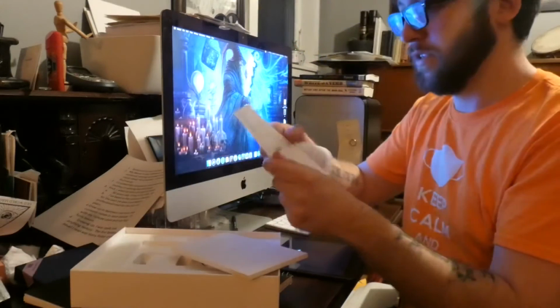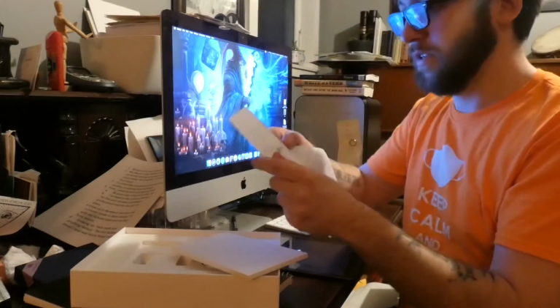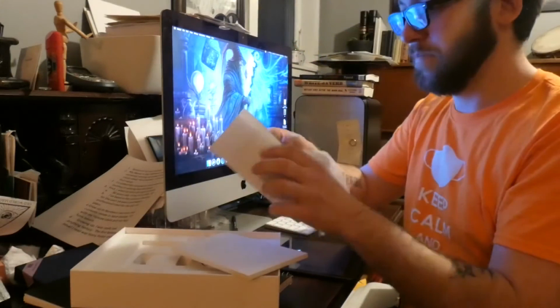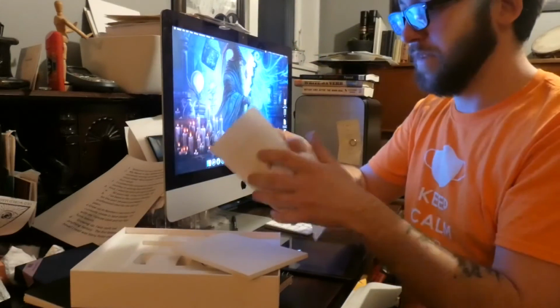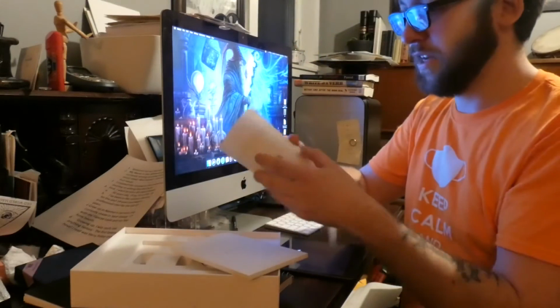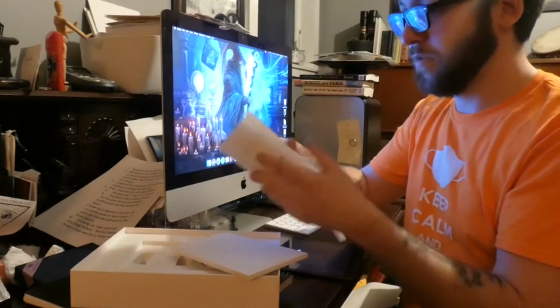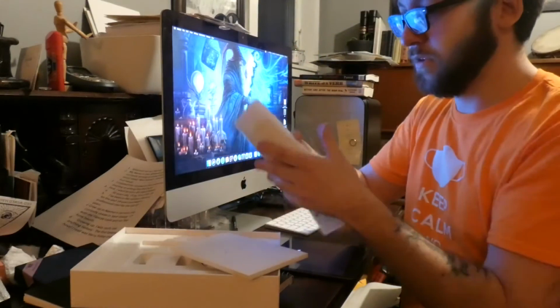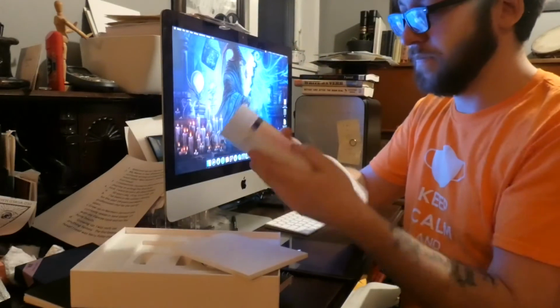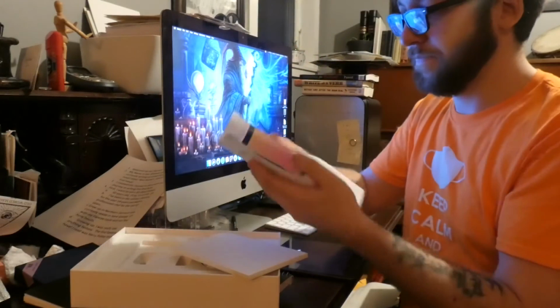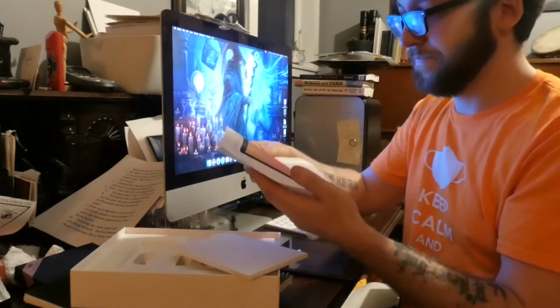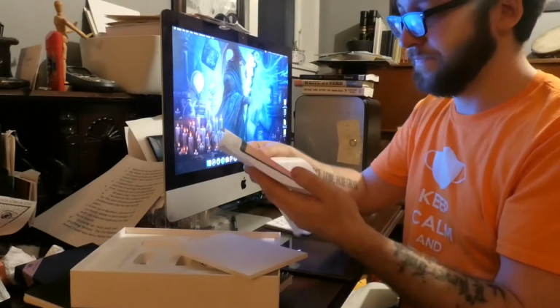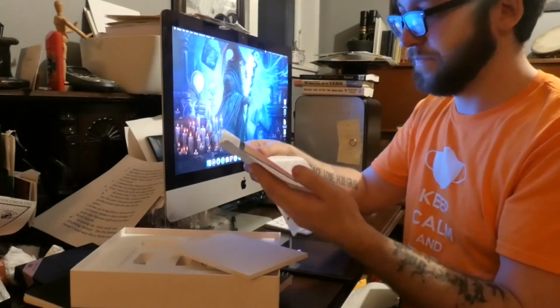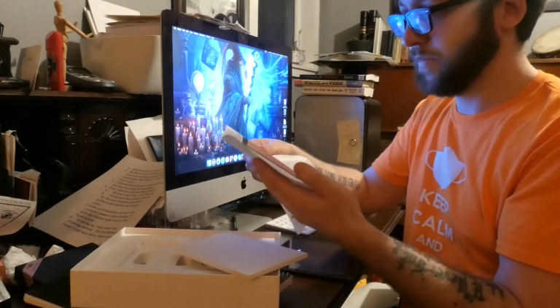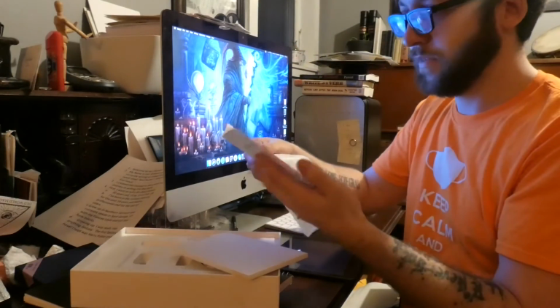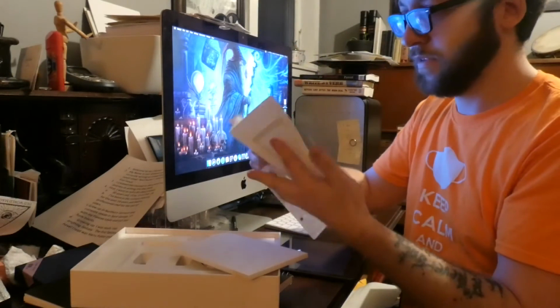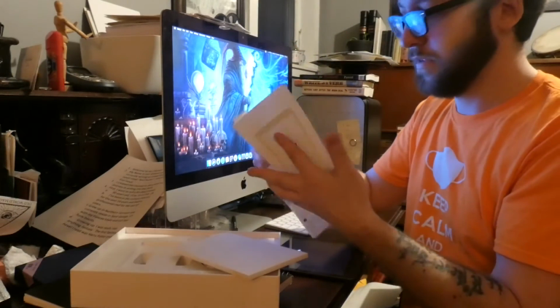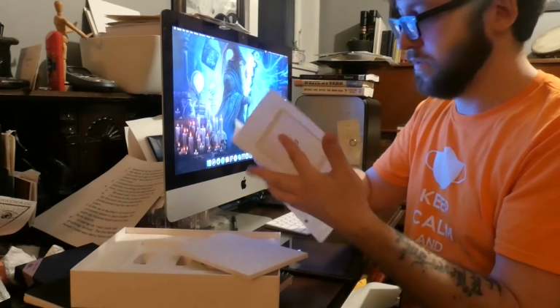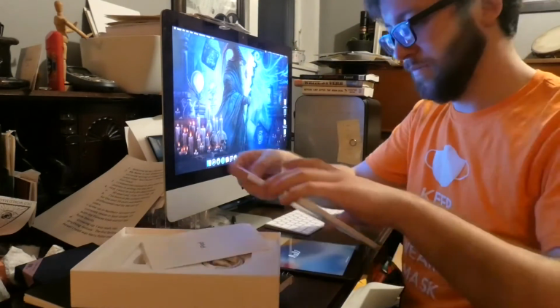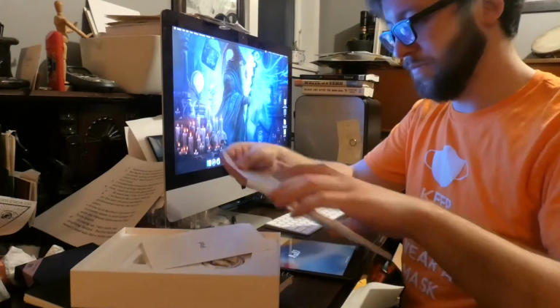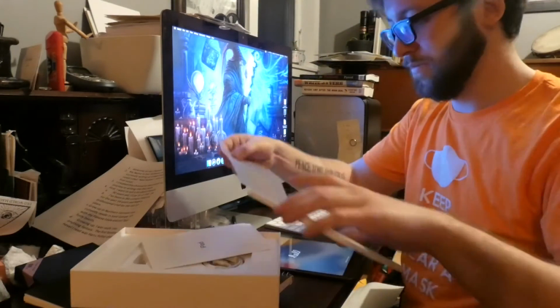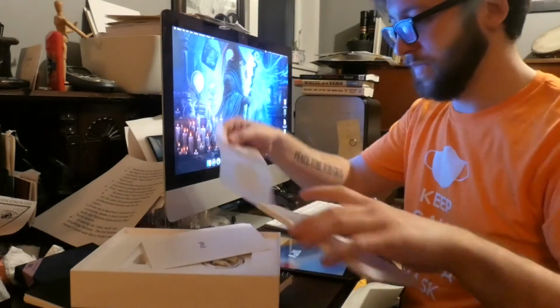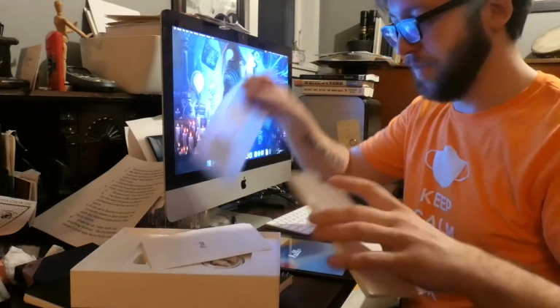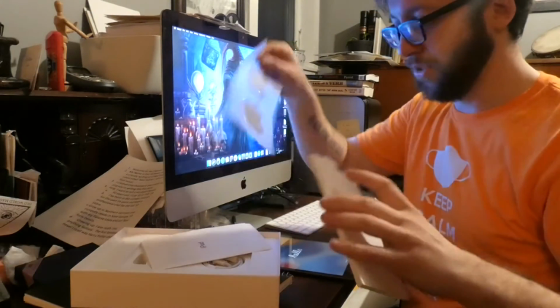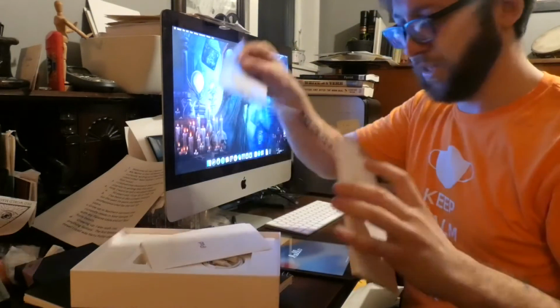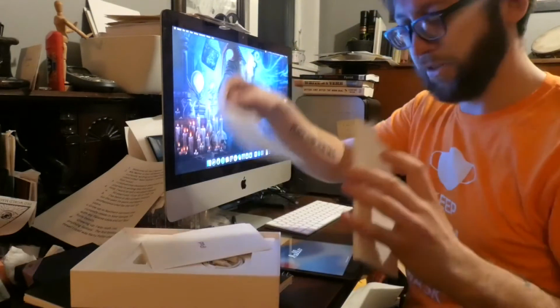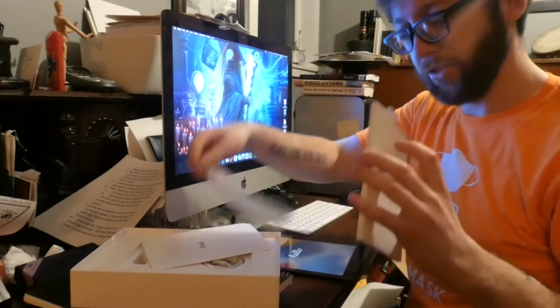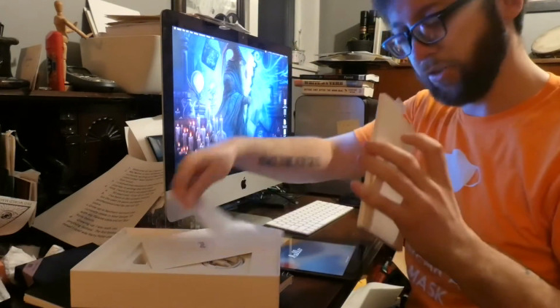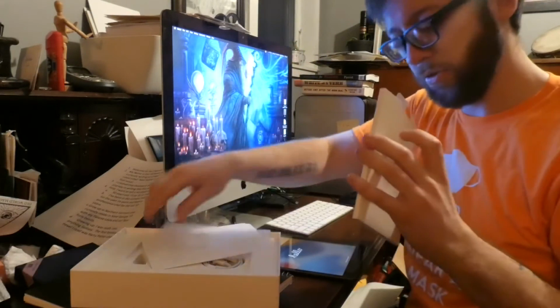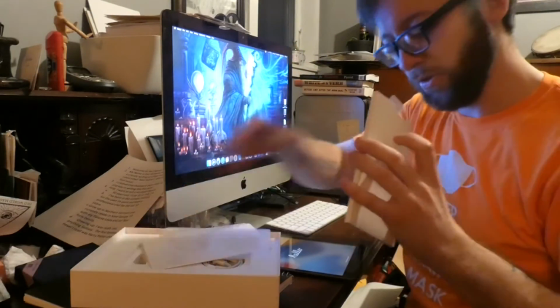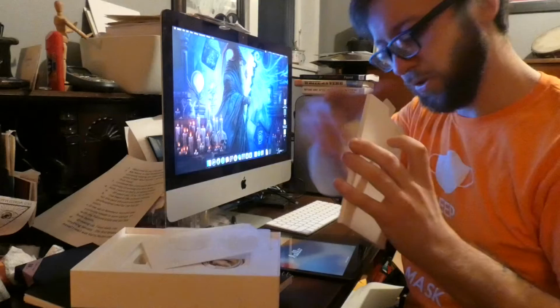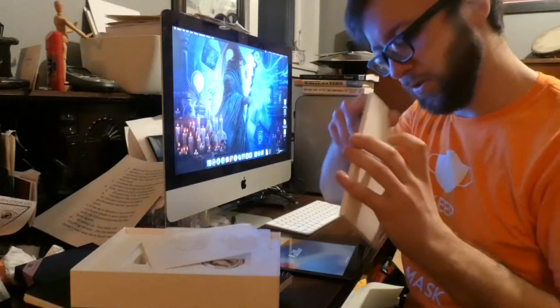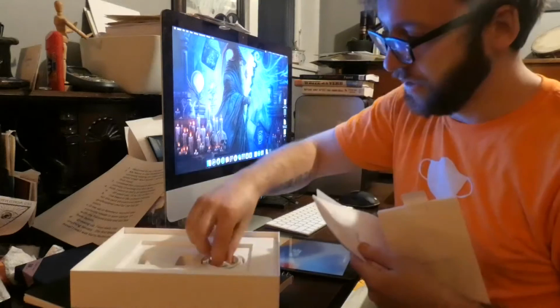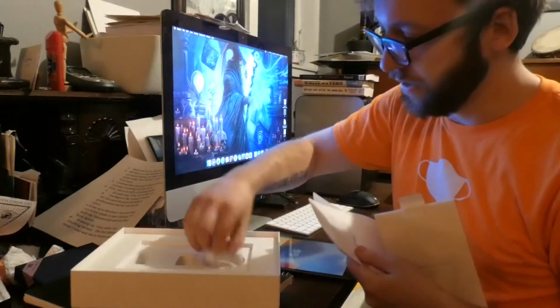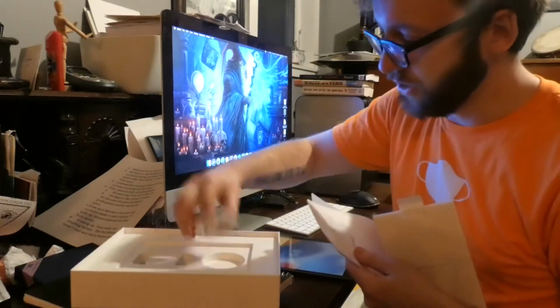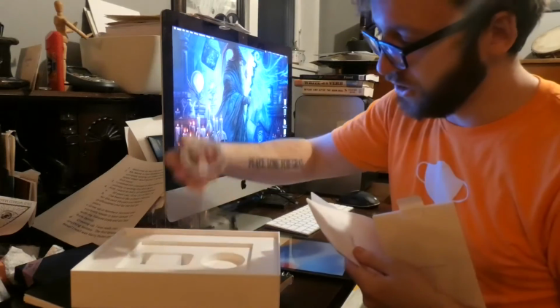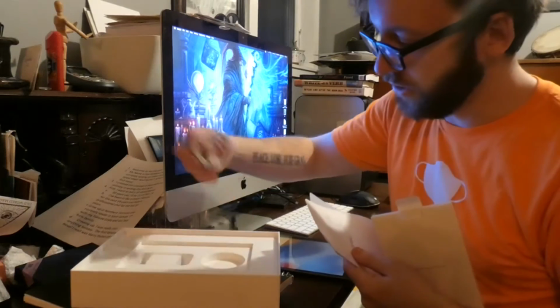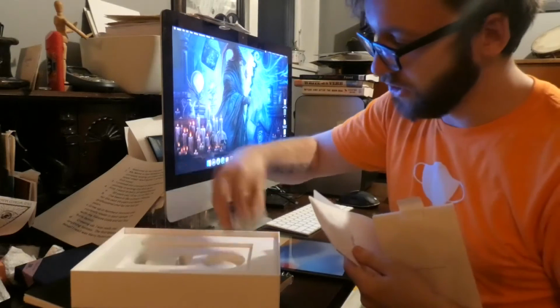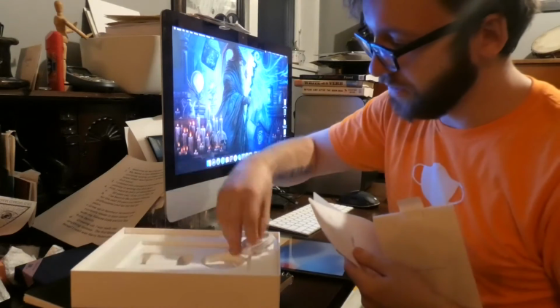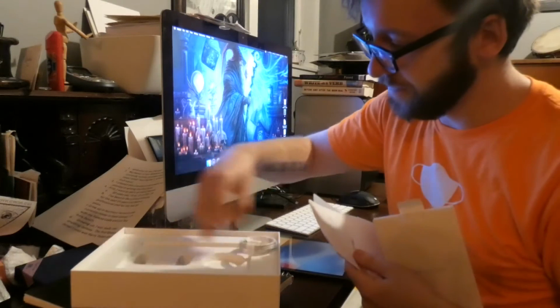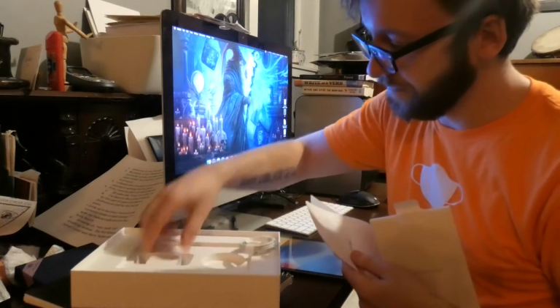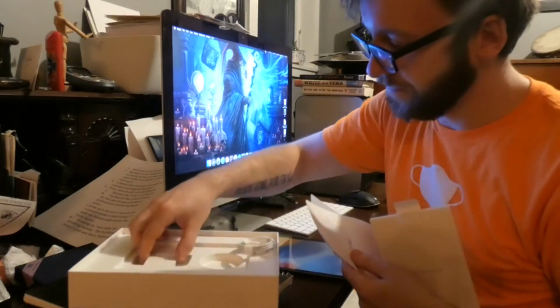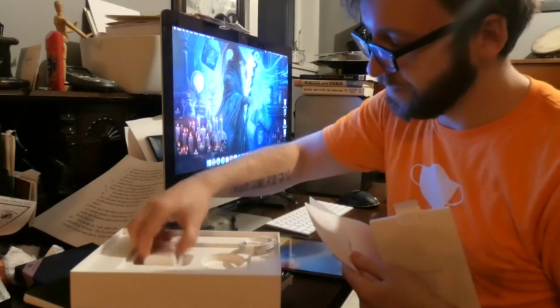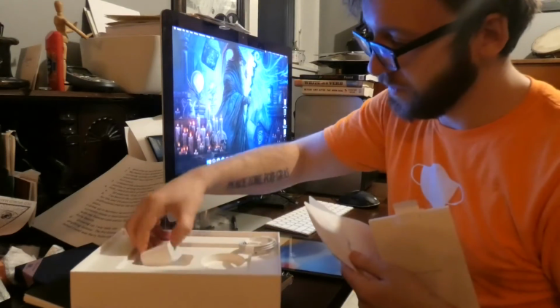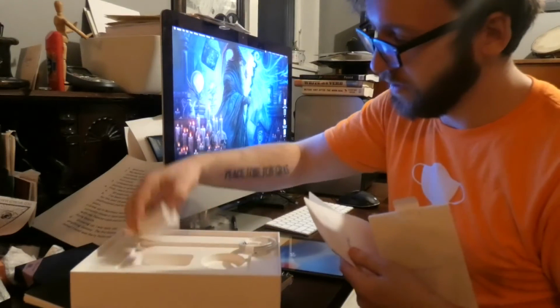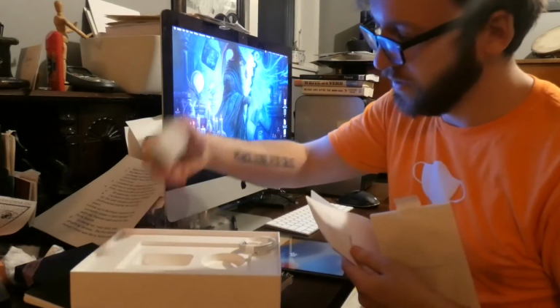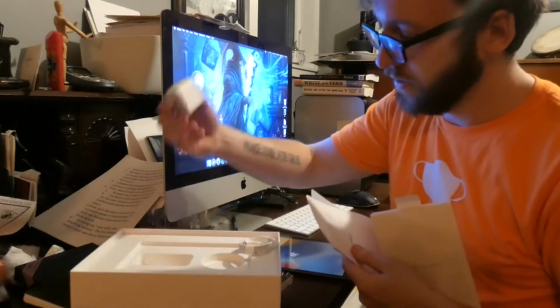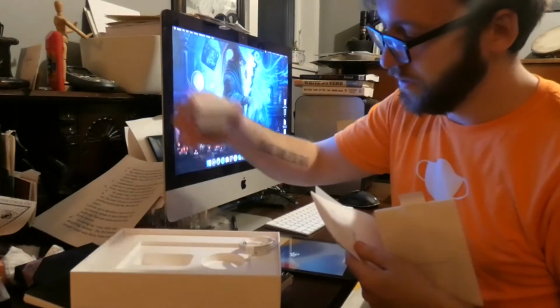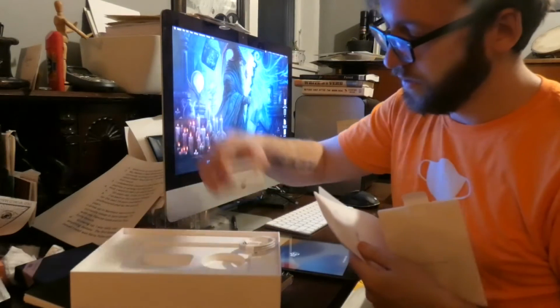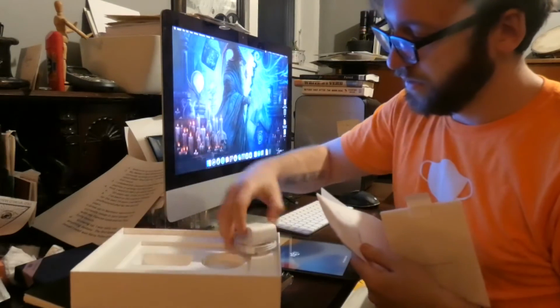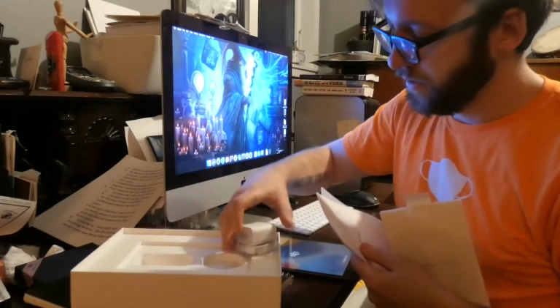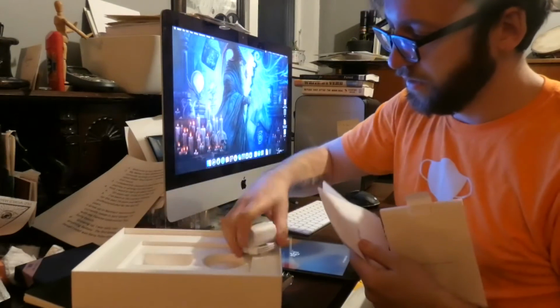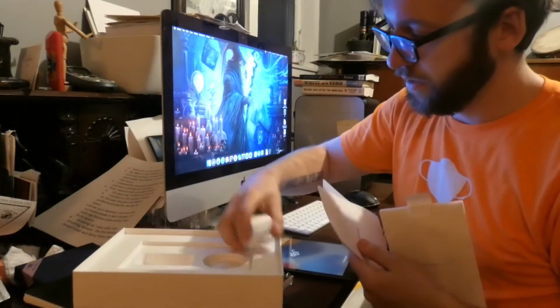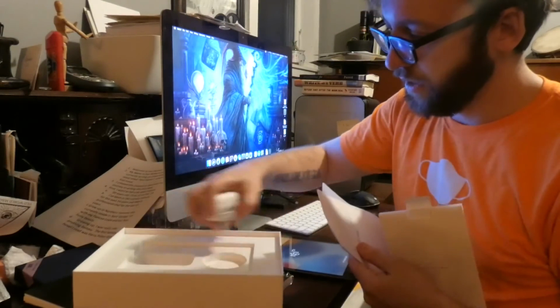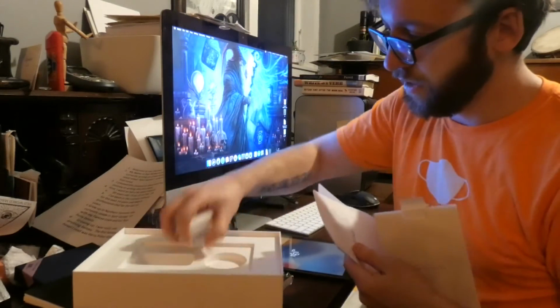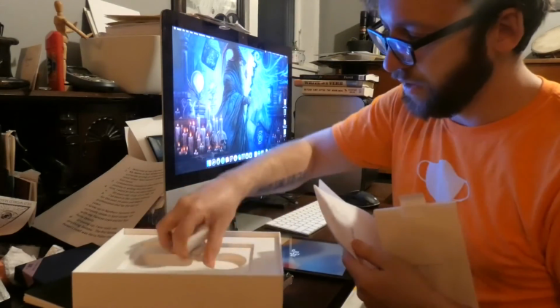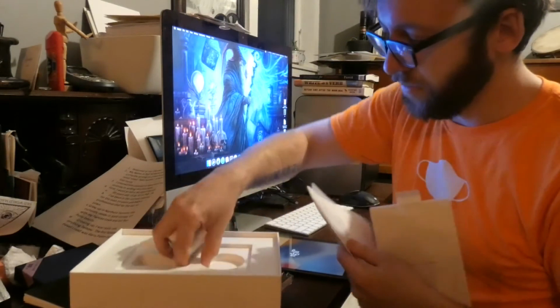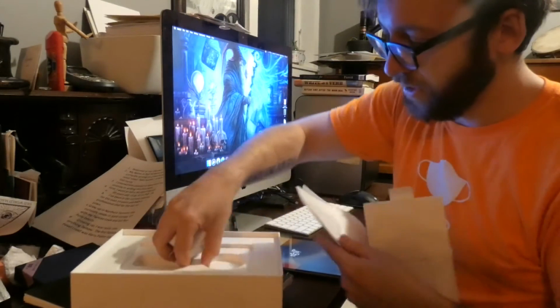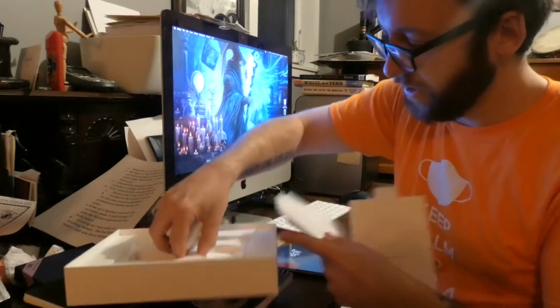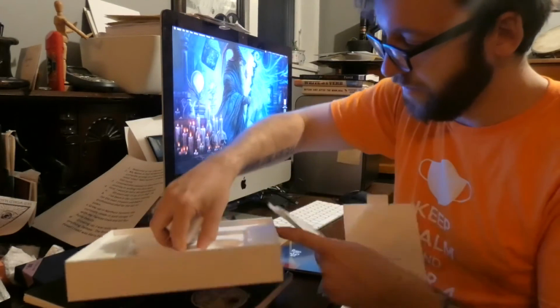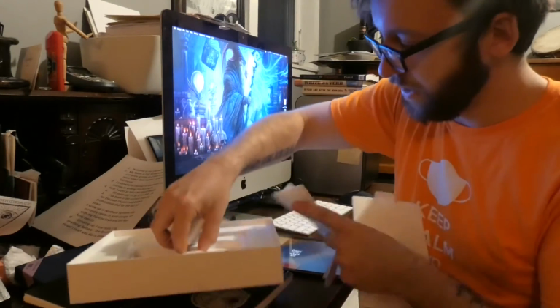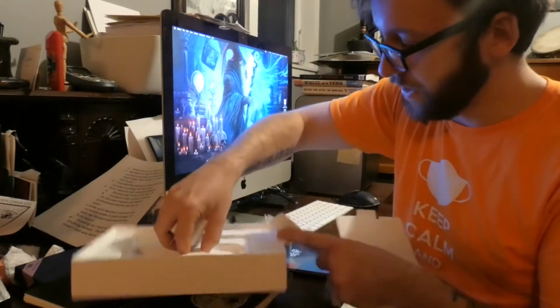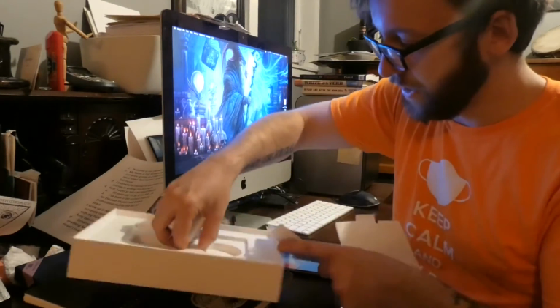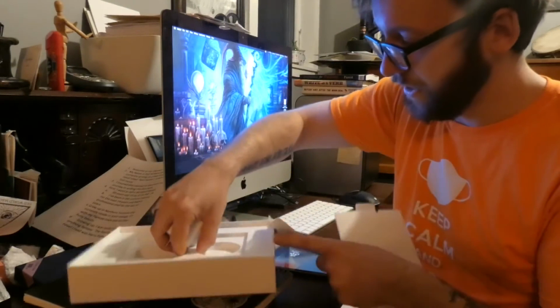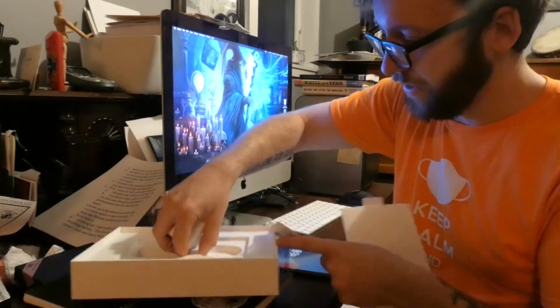A little manual, a couple stickers of course, and the charger. And I believe that's it.